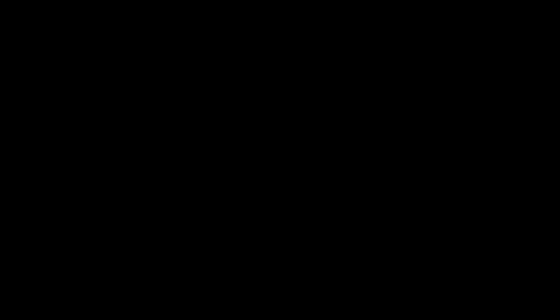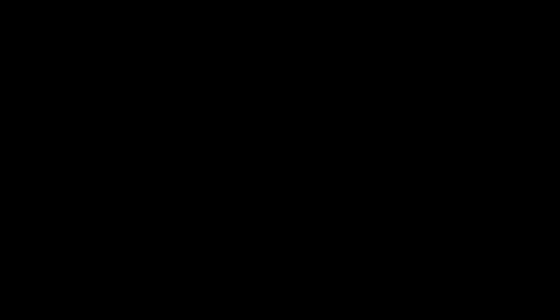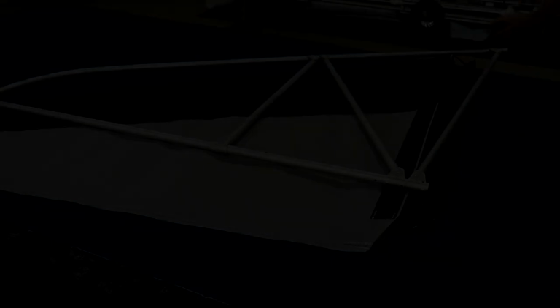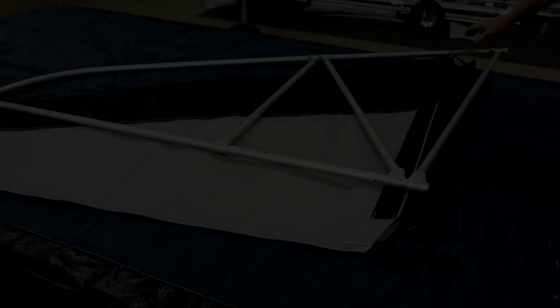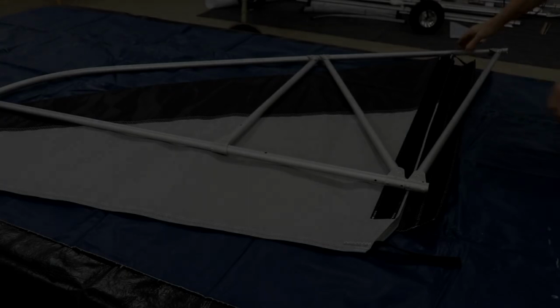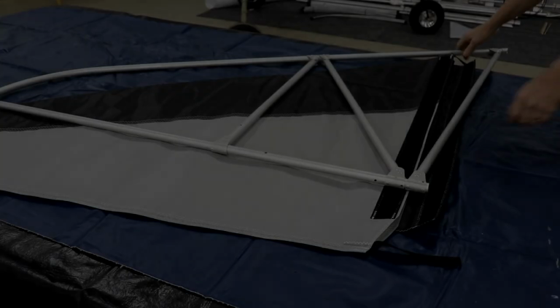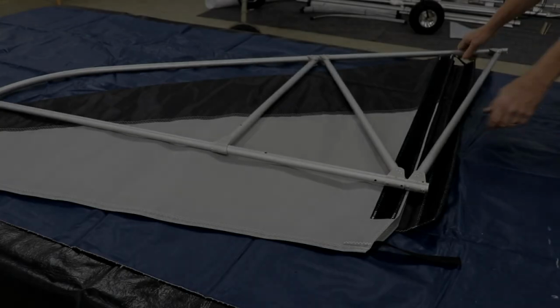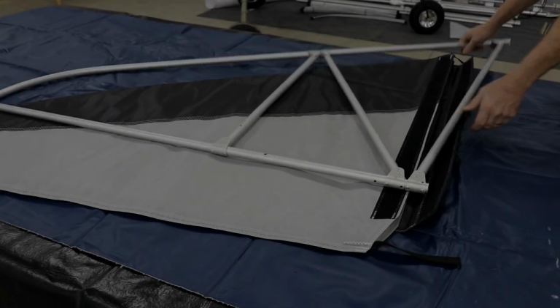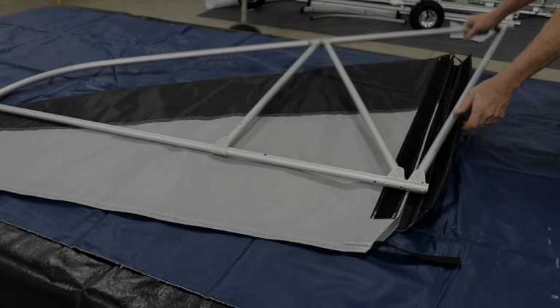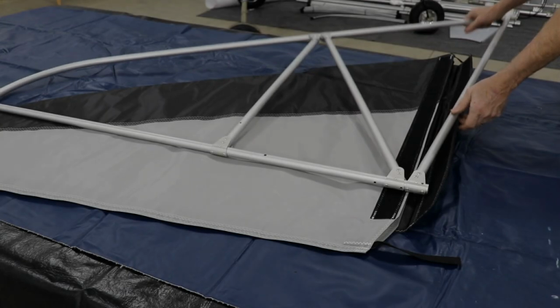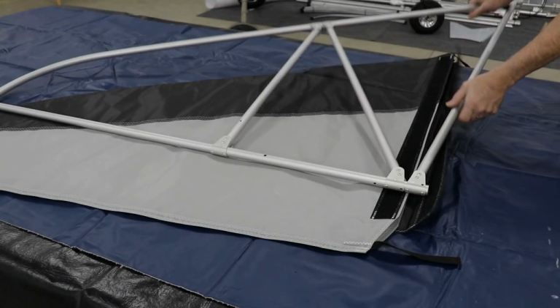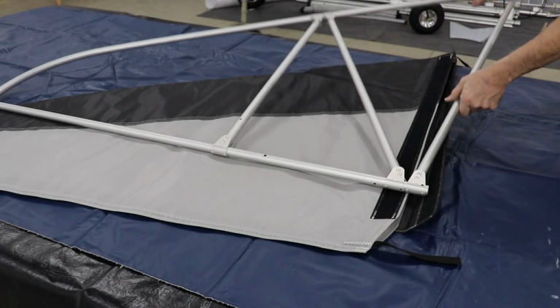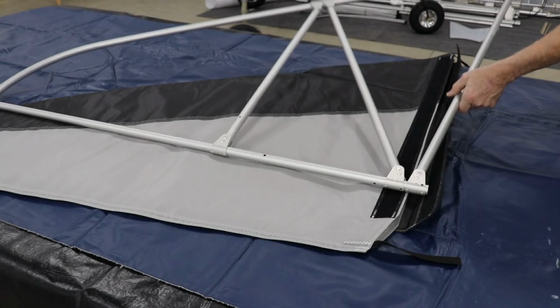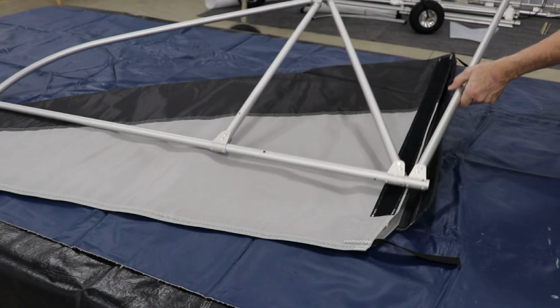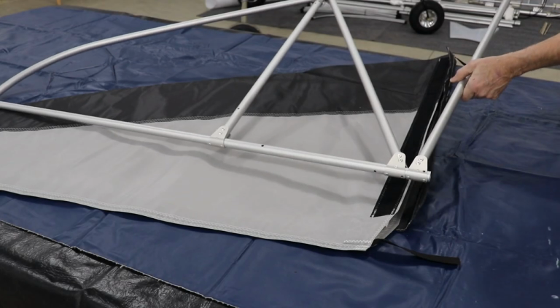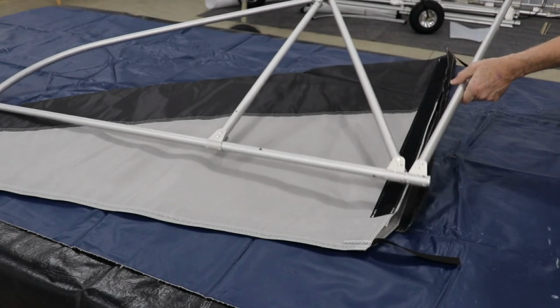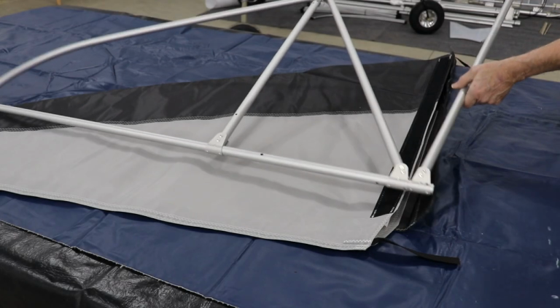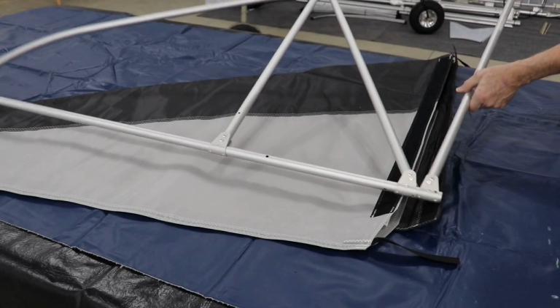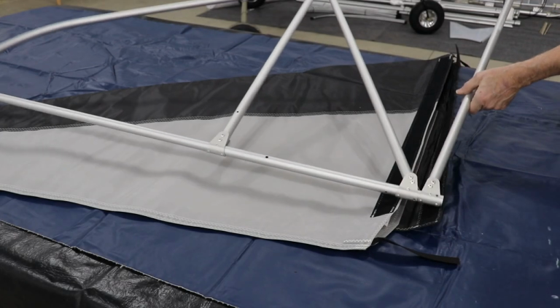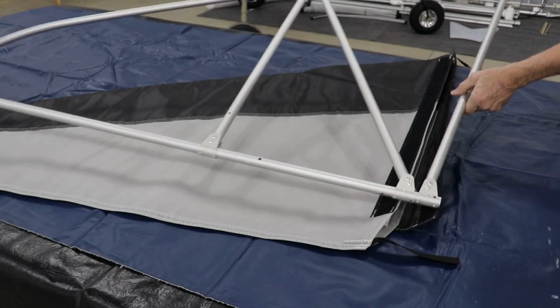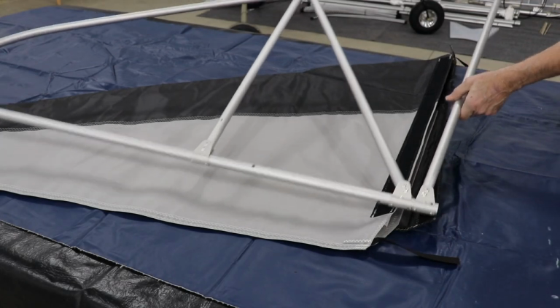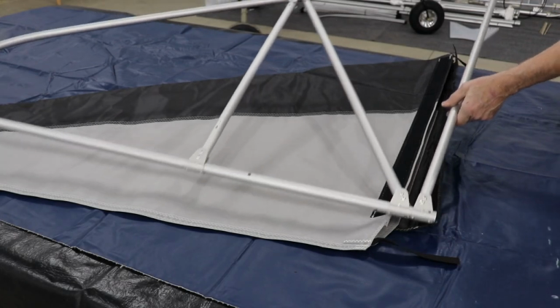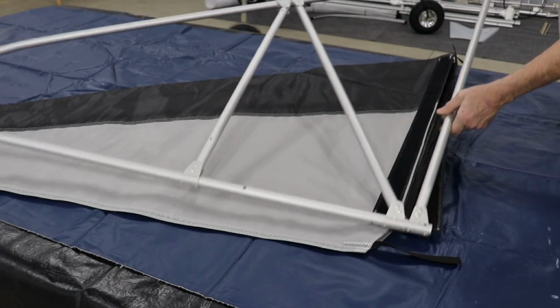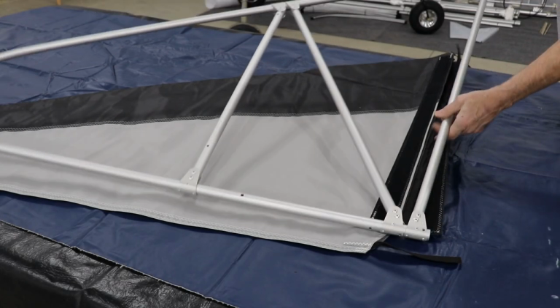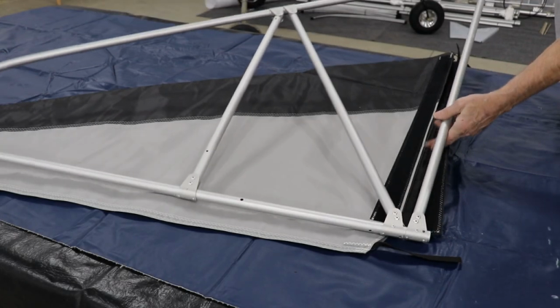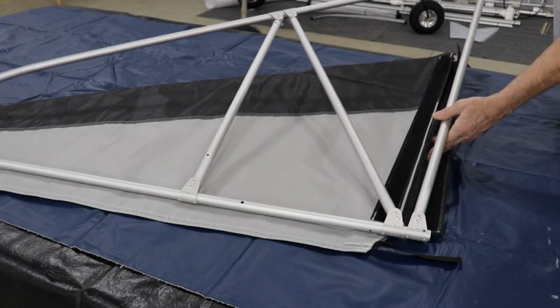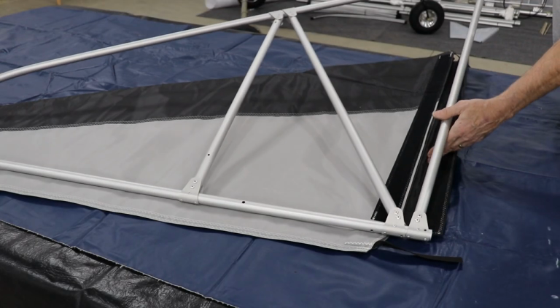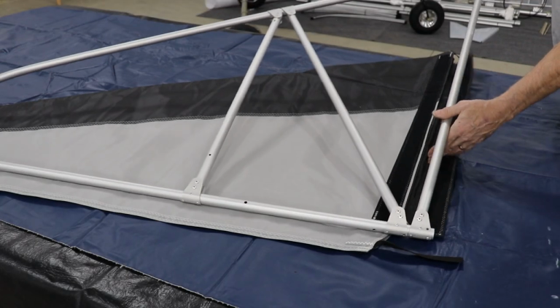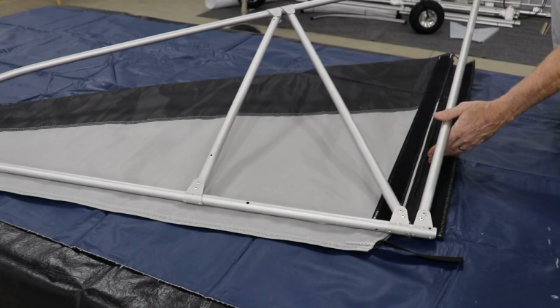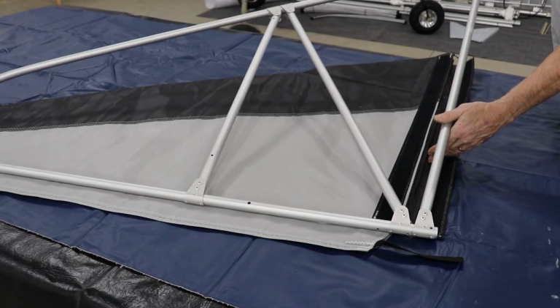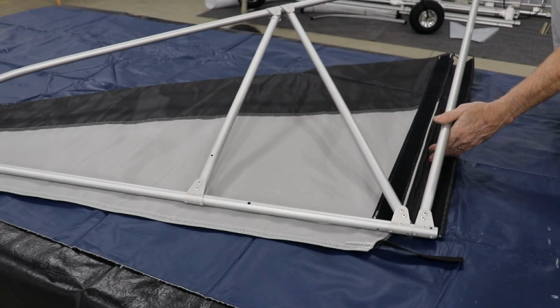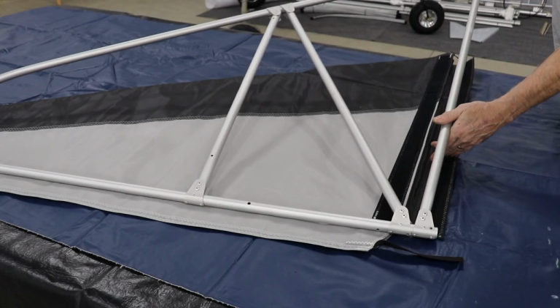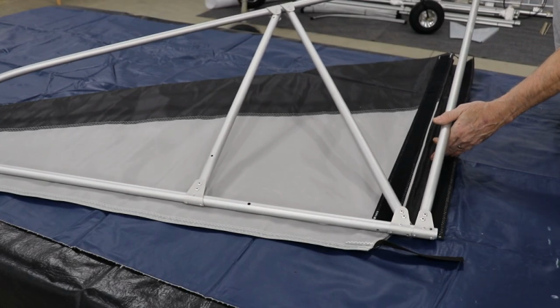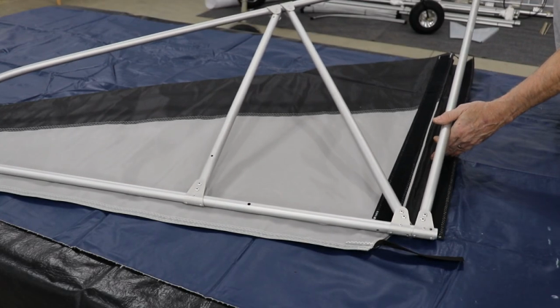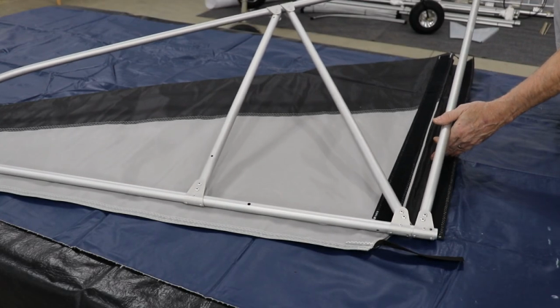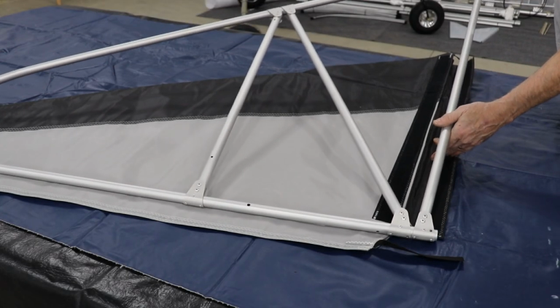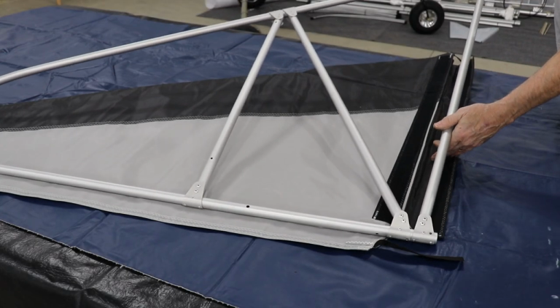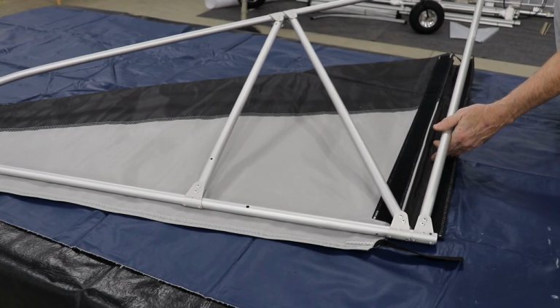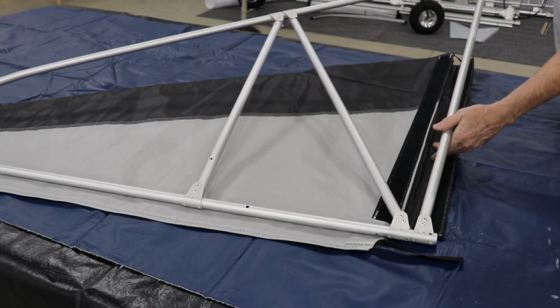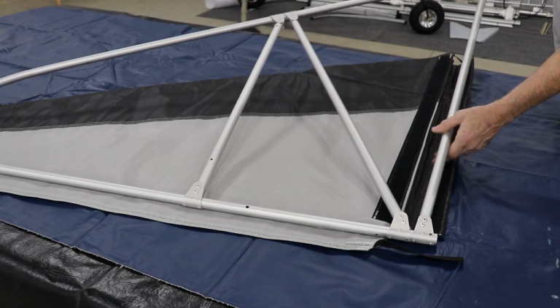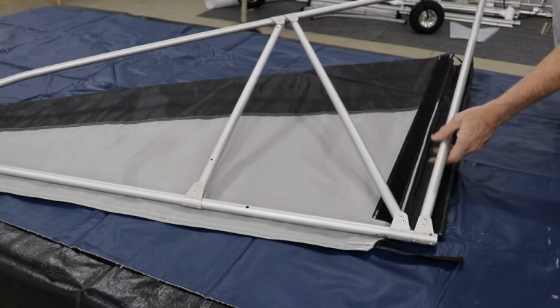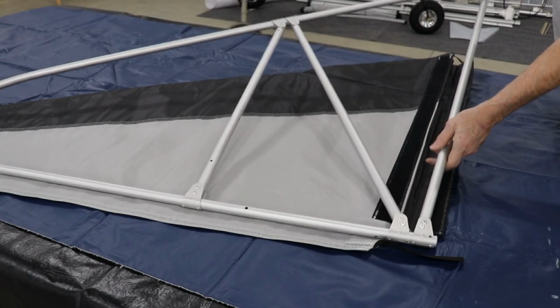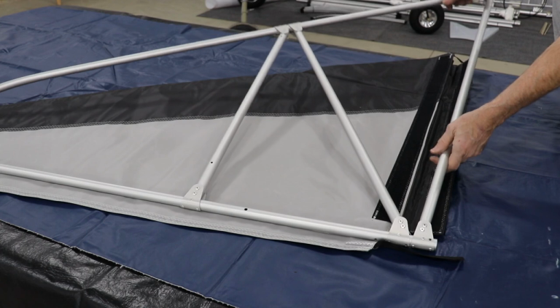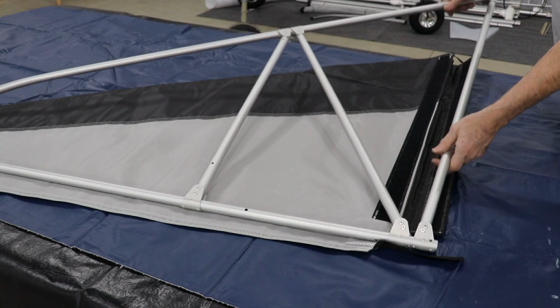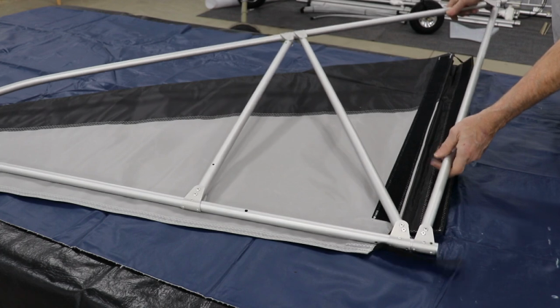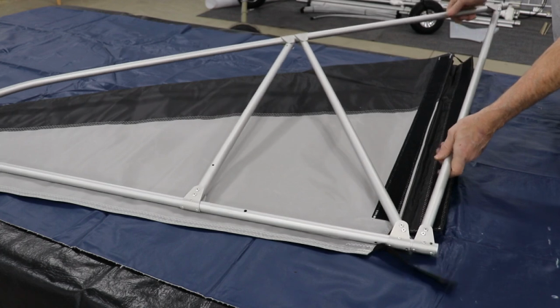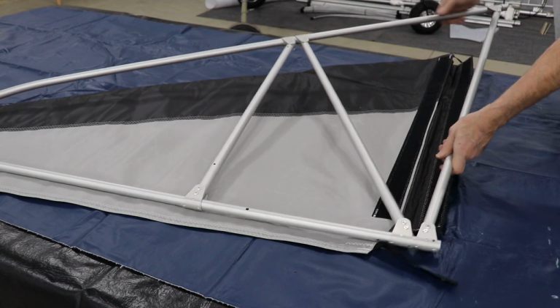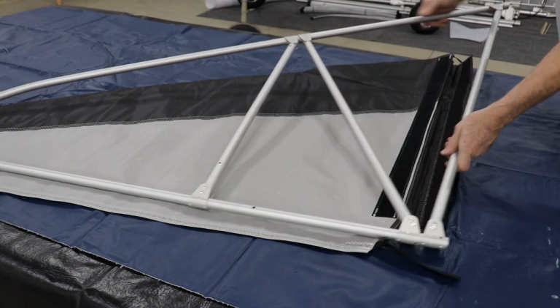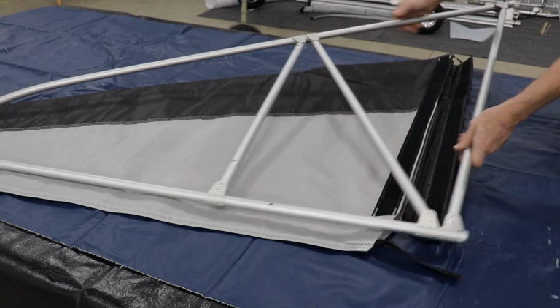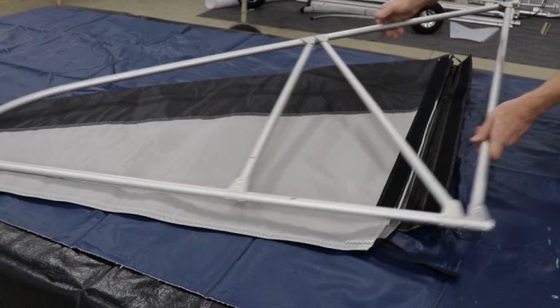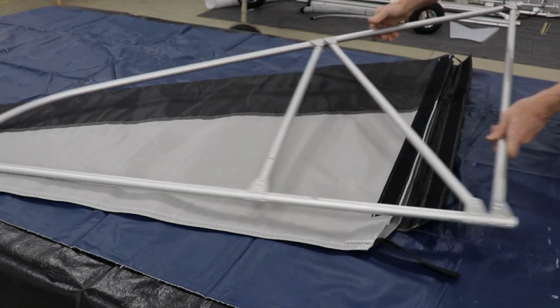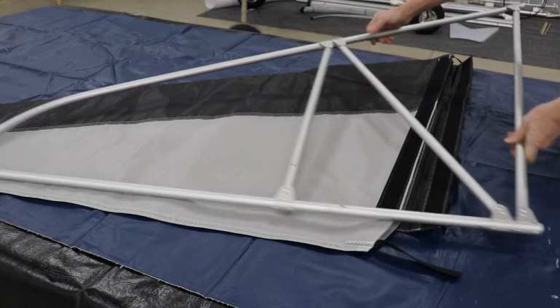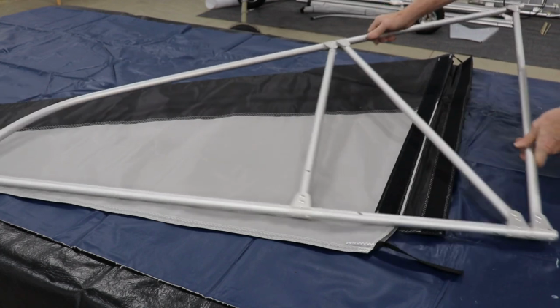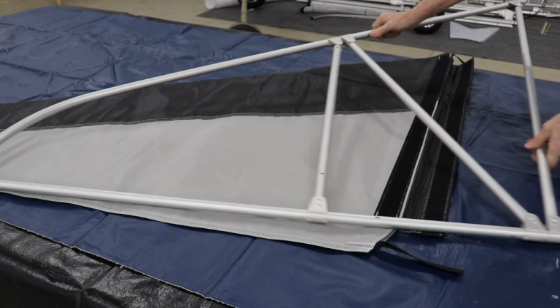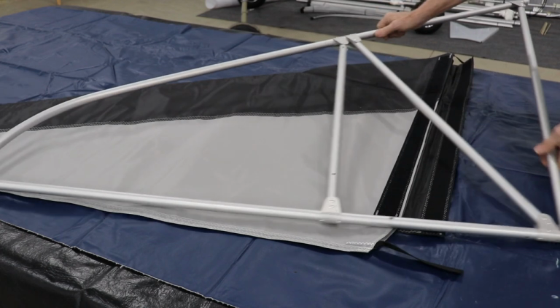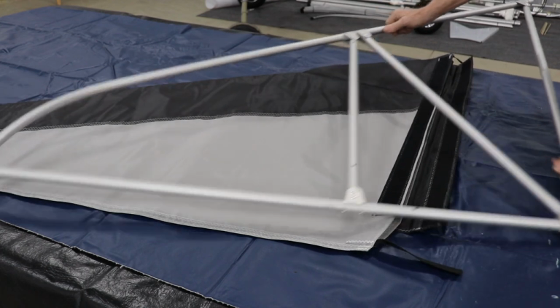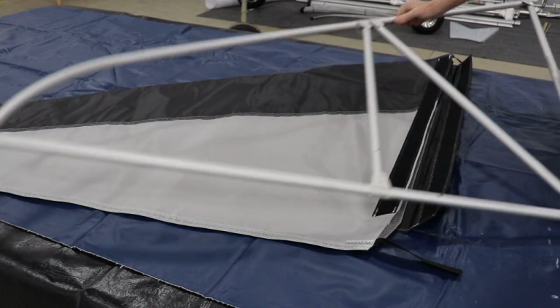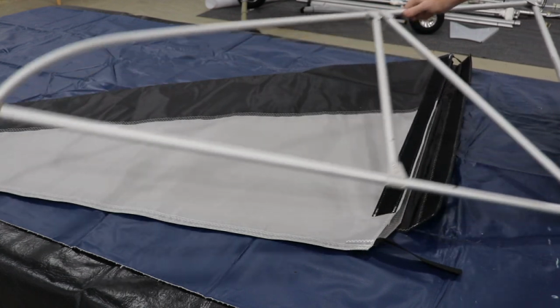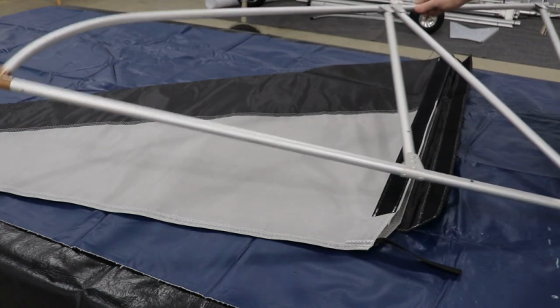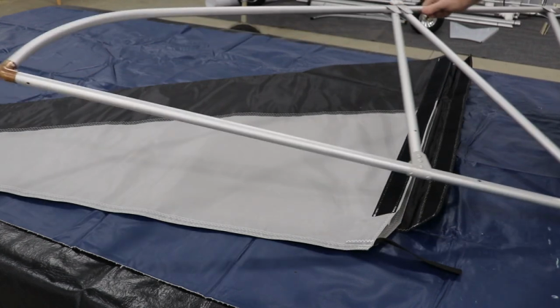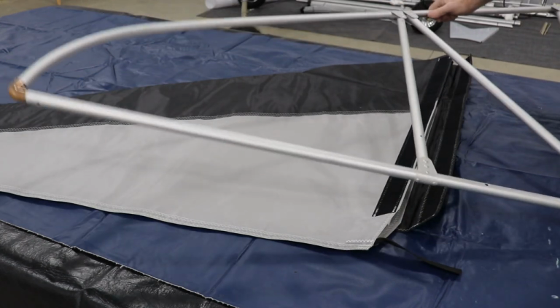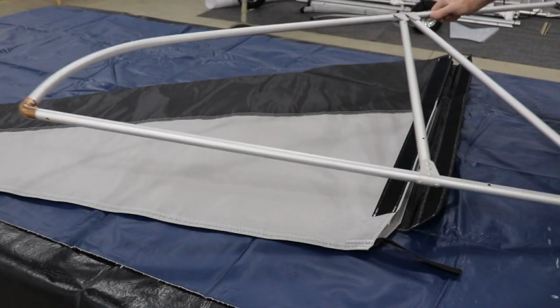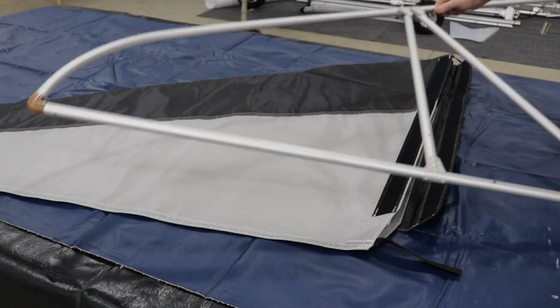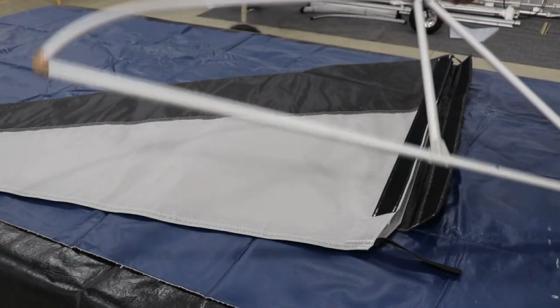The framework for the vertical stabilizer is pre-assembled from the factory, so it's ready to put skins on right away.